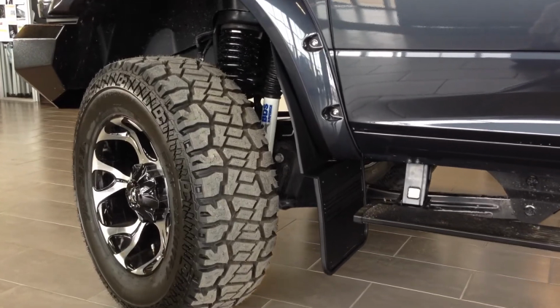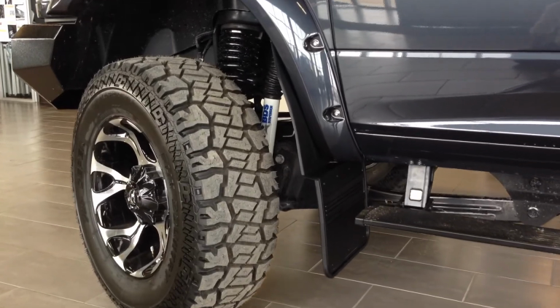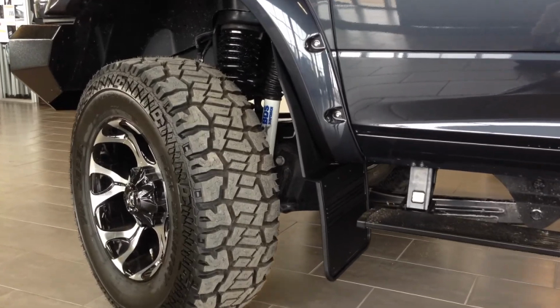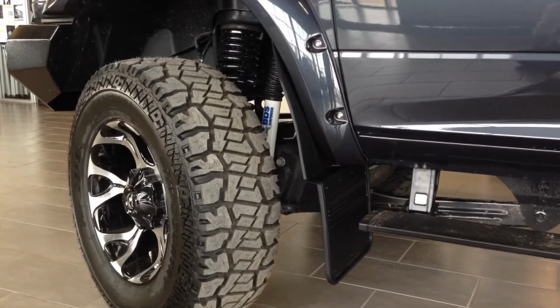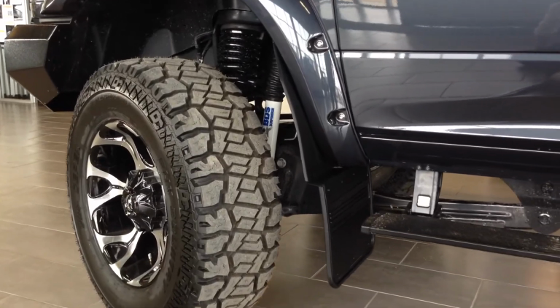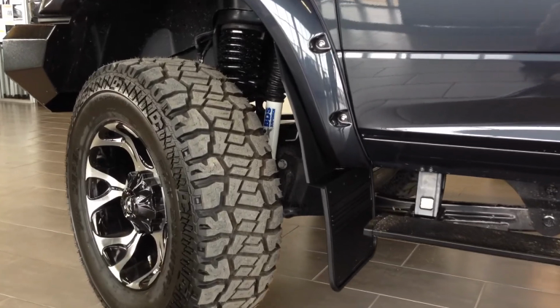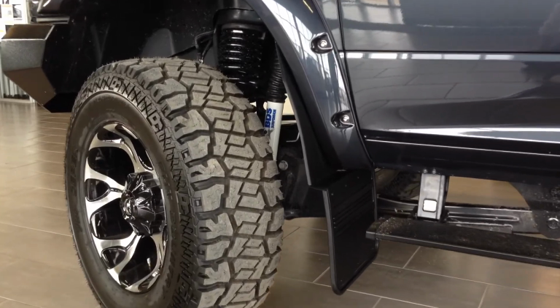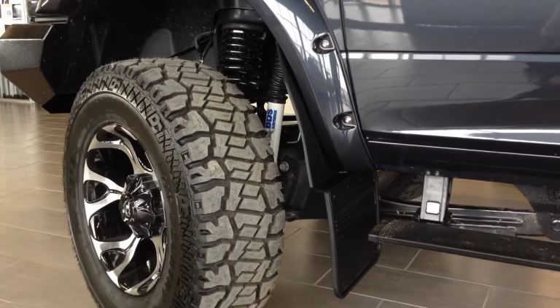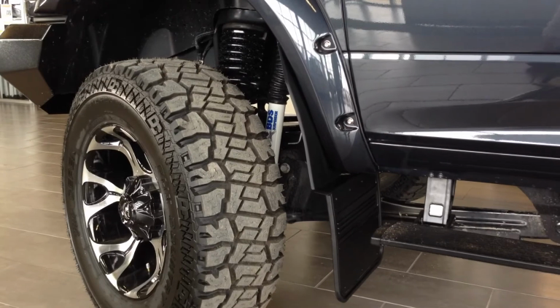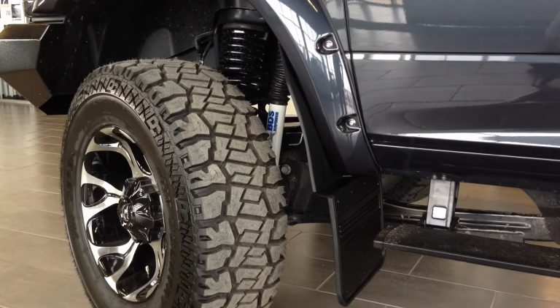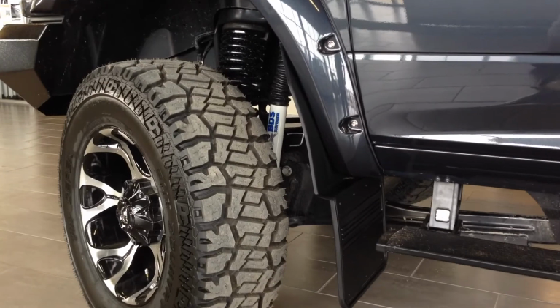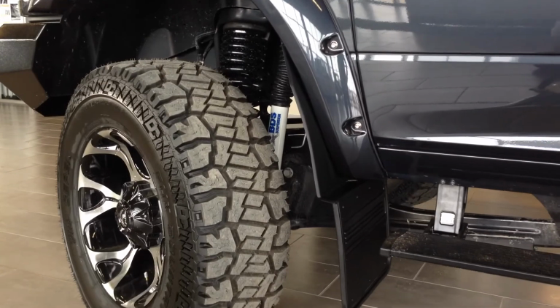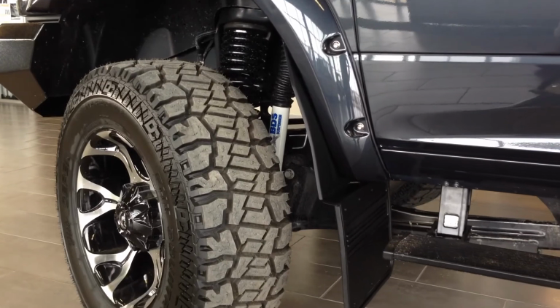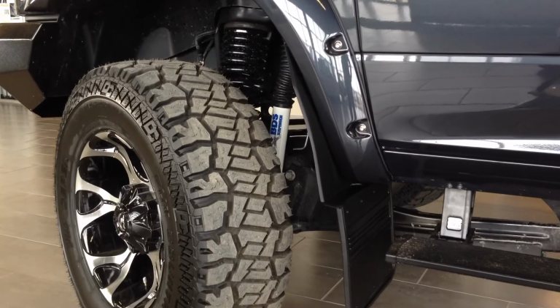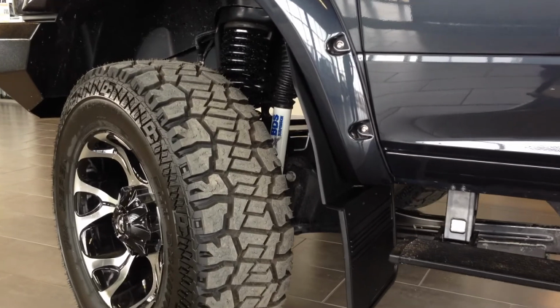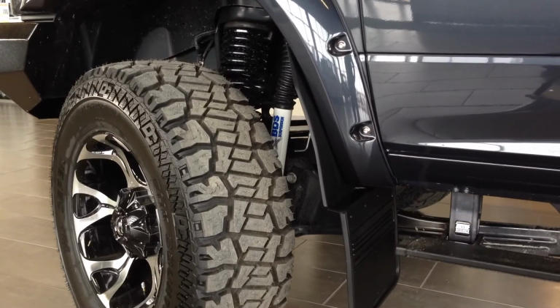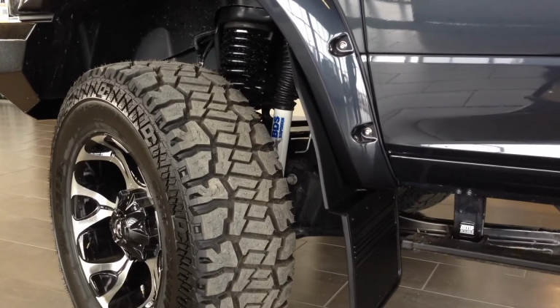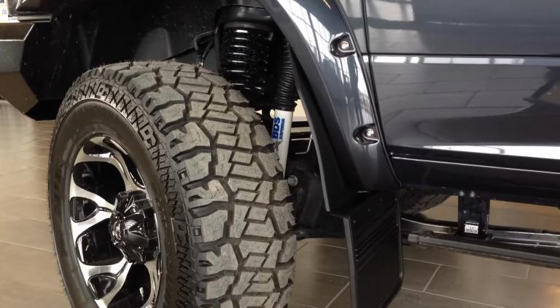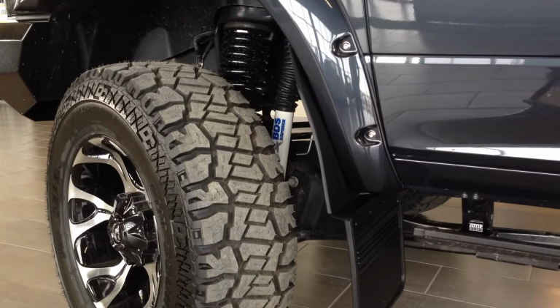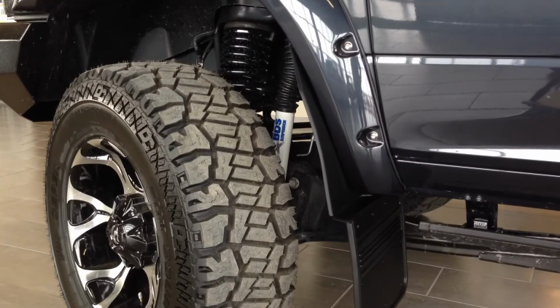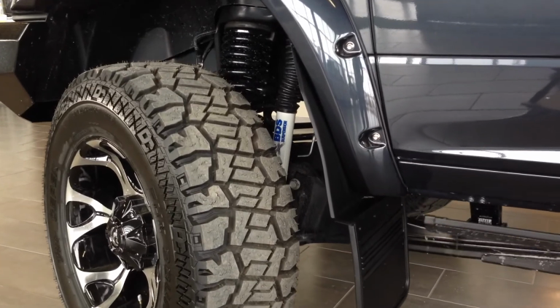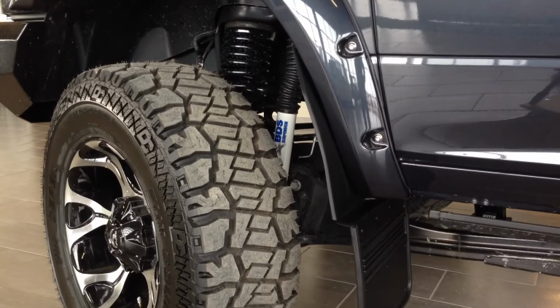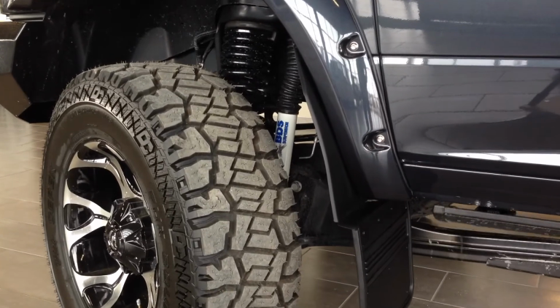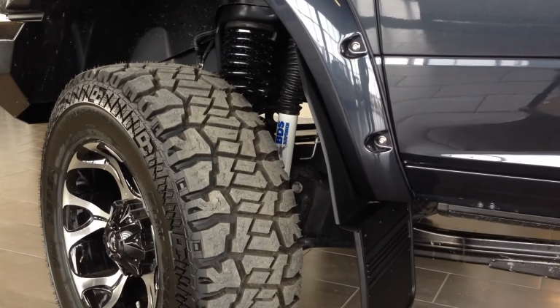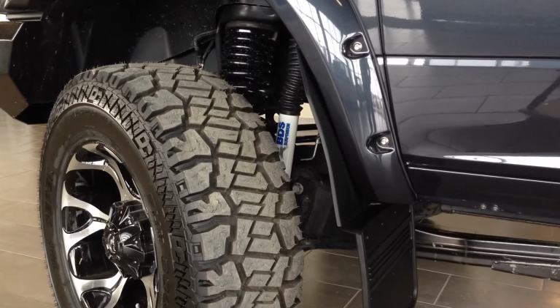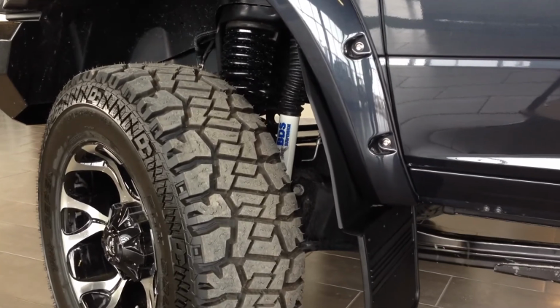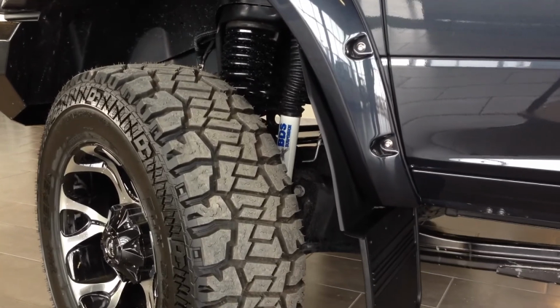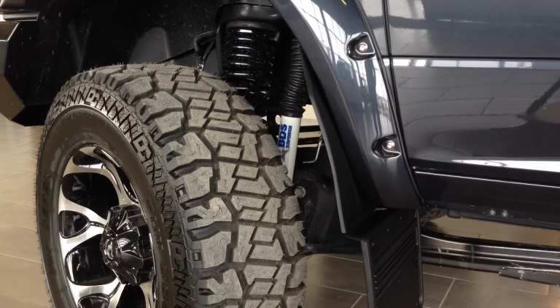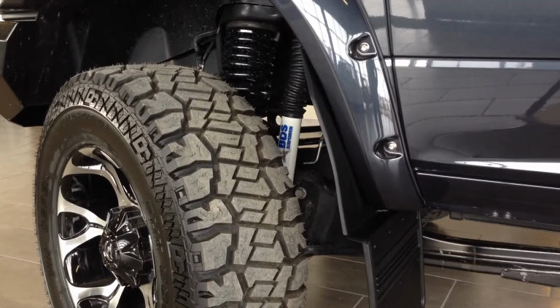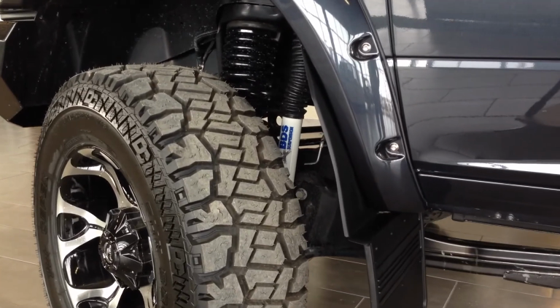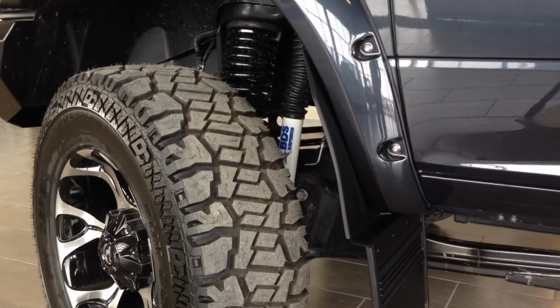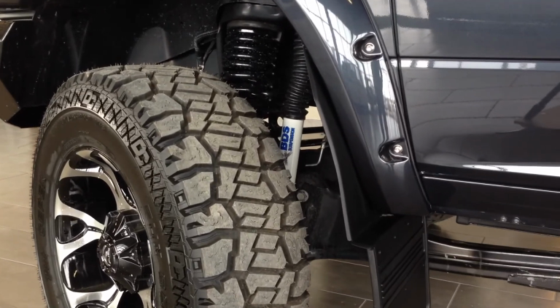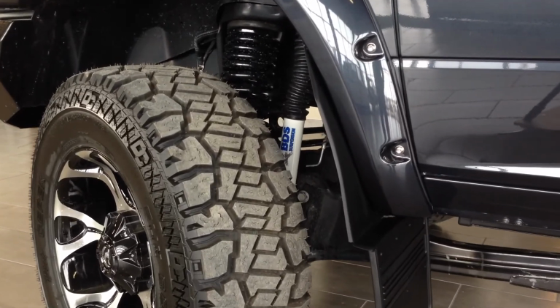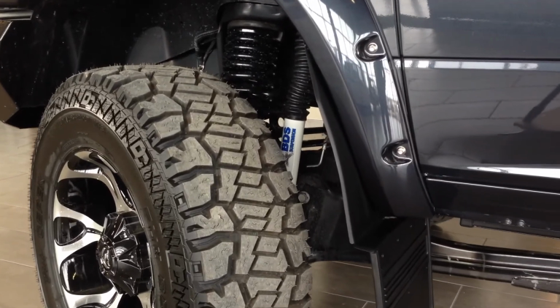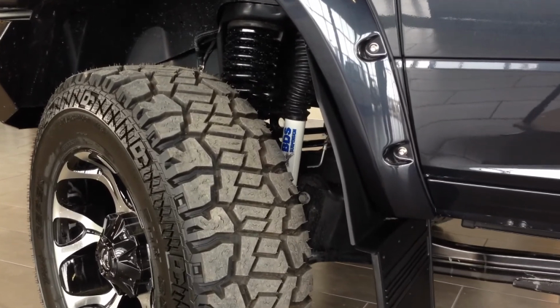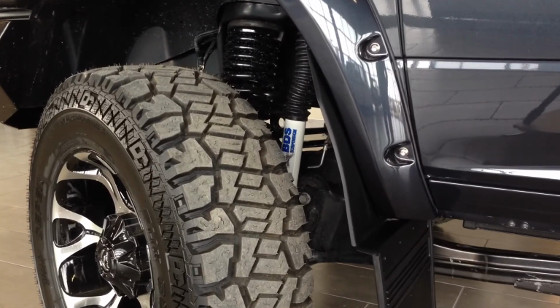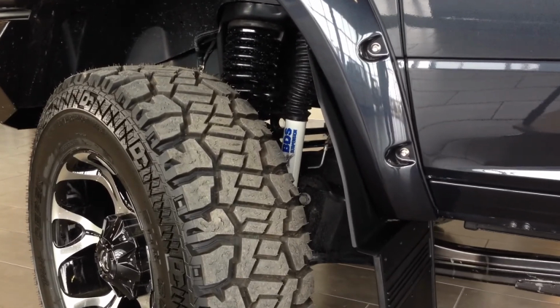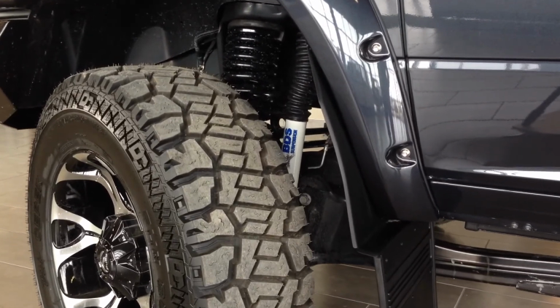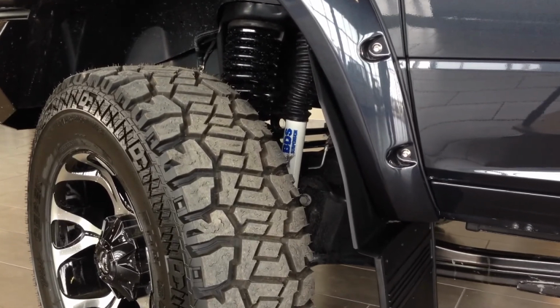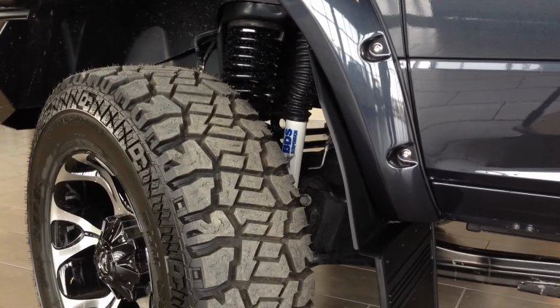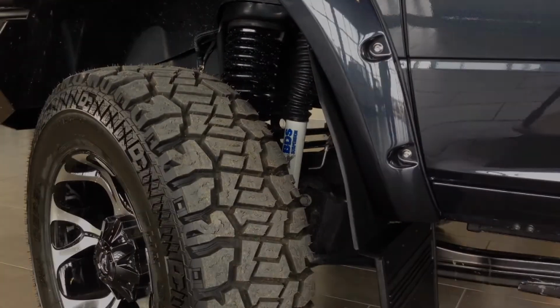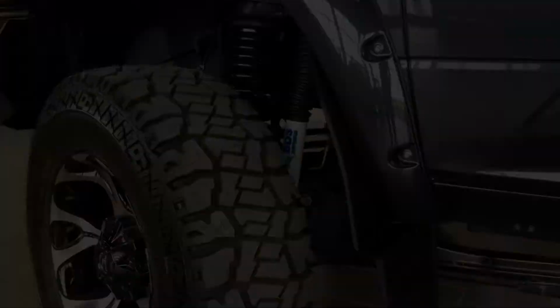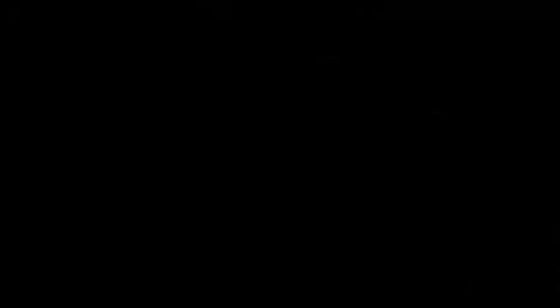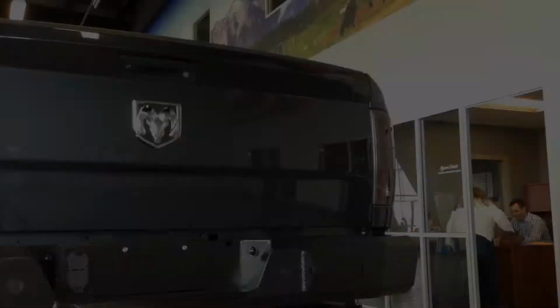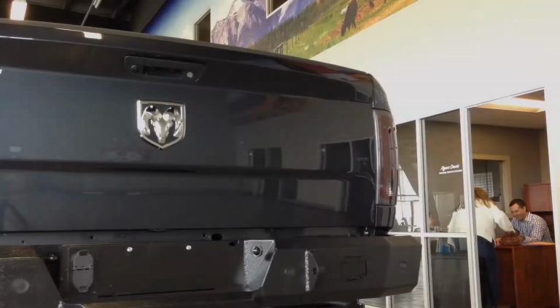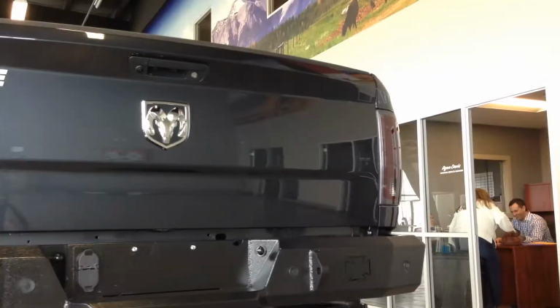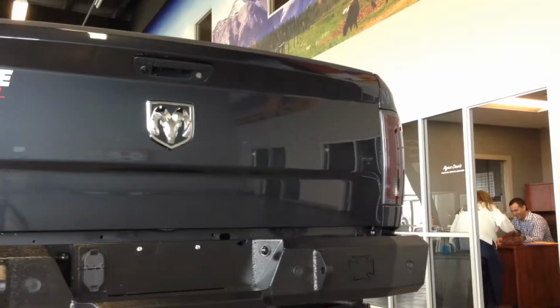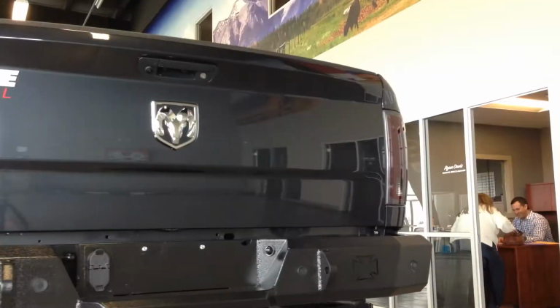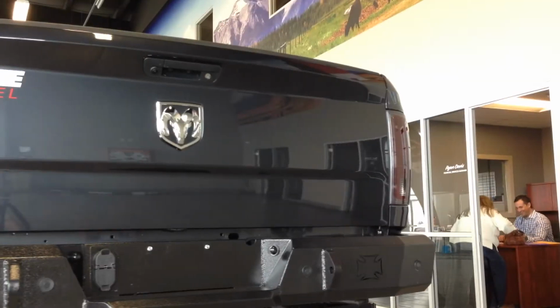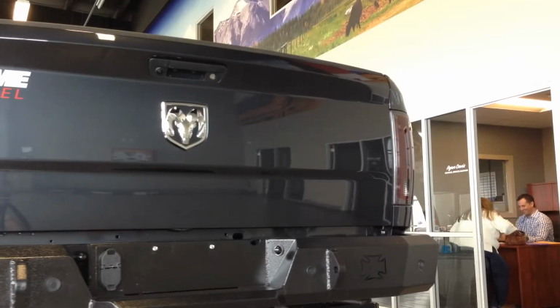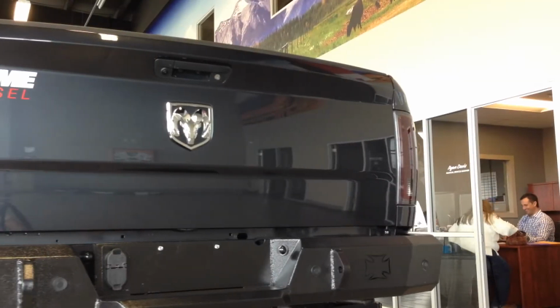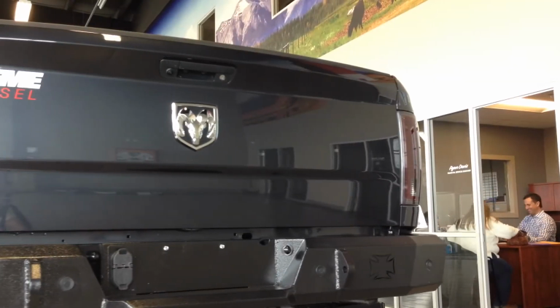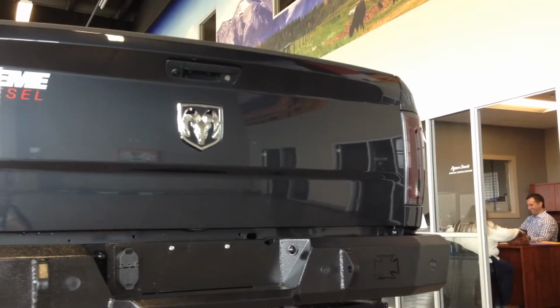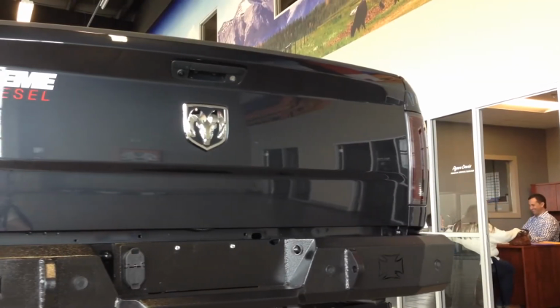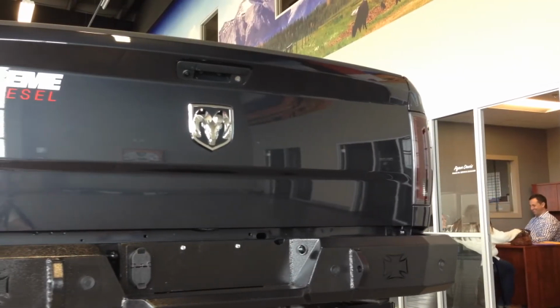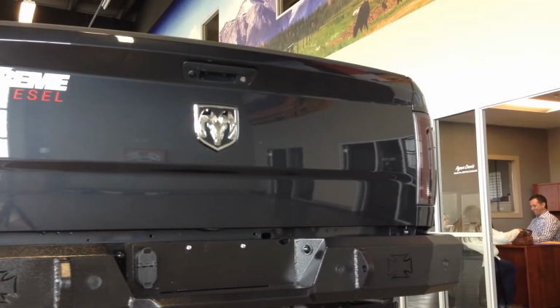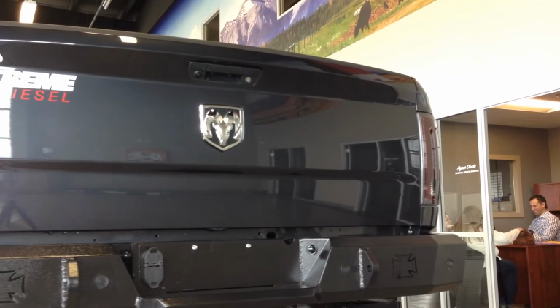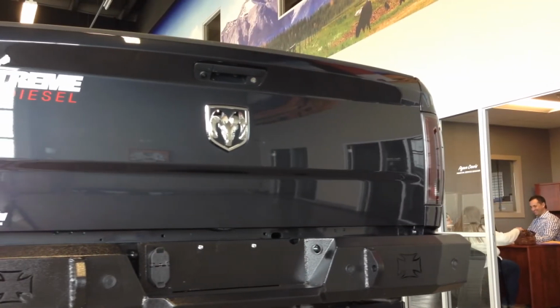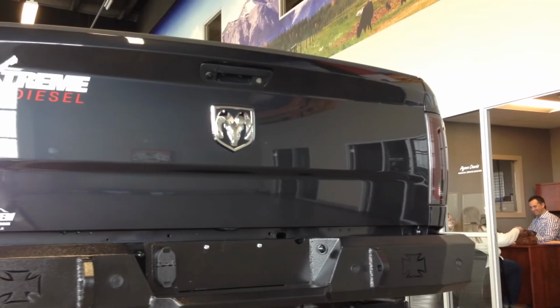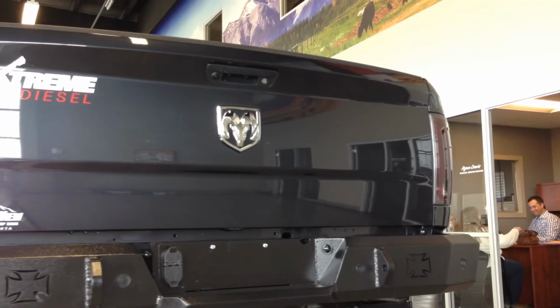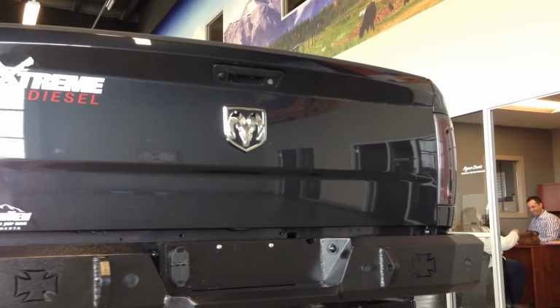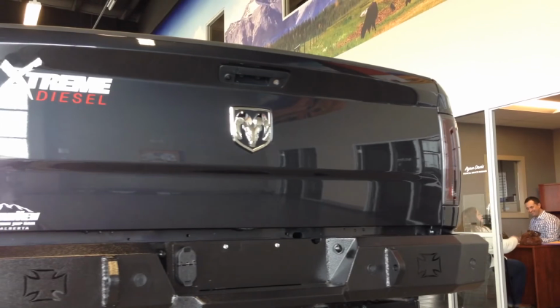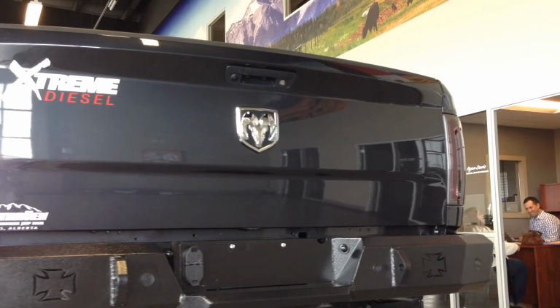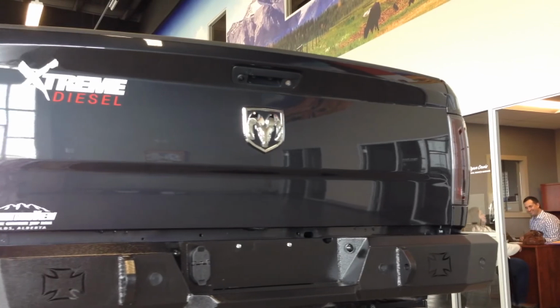If you look down the side, you've got that 4-inch BDS lift as well as the power boards to get them snugged up and out of the way.